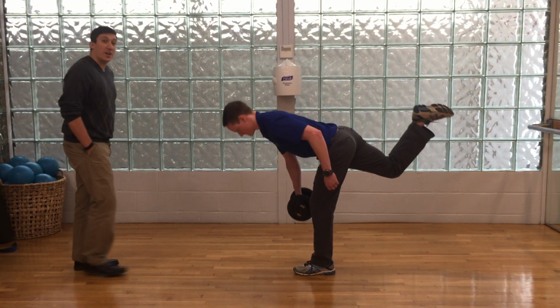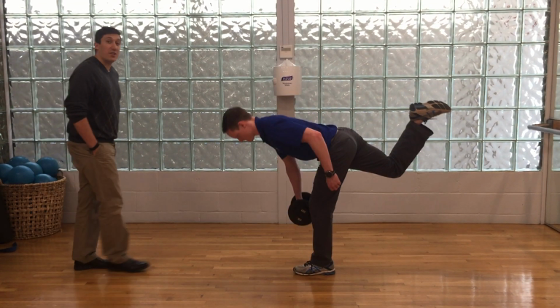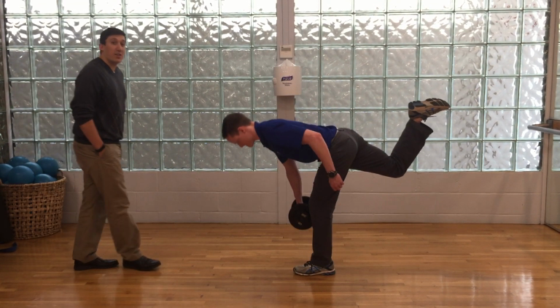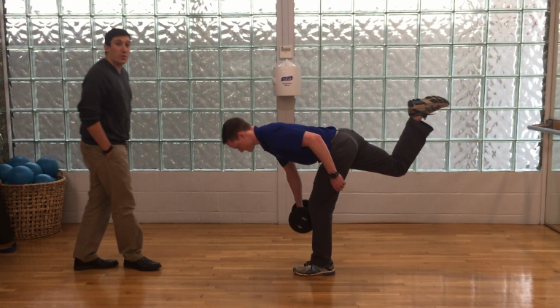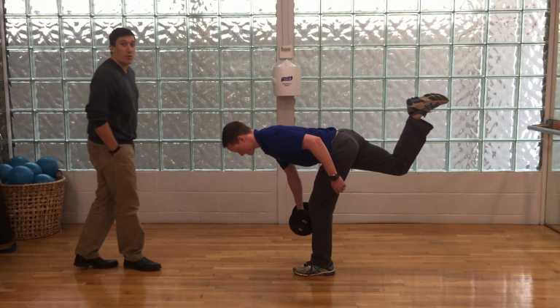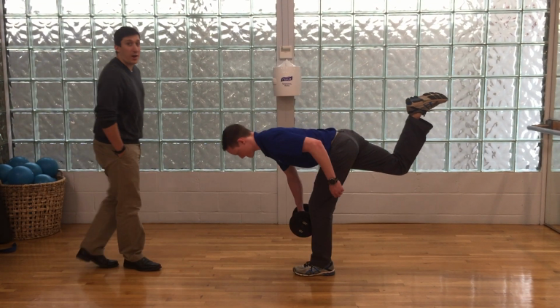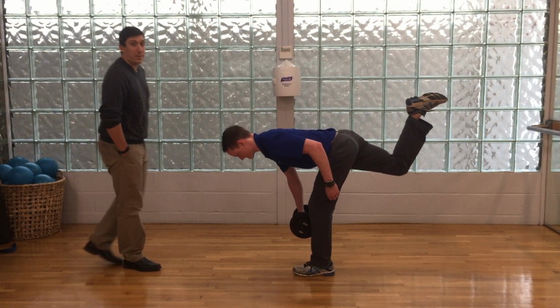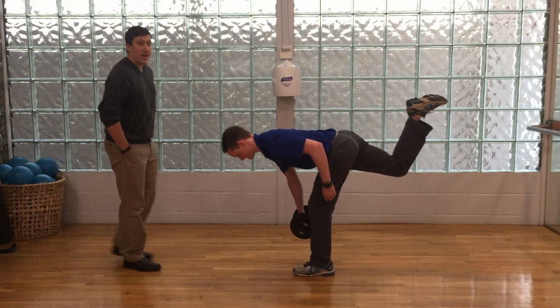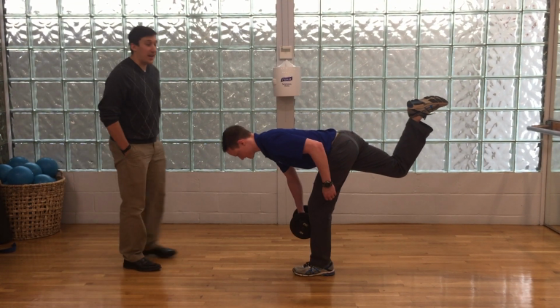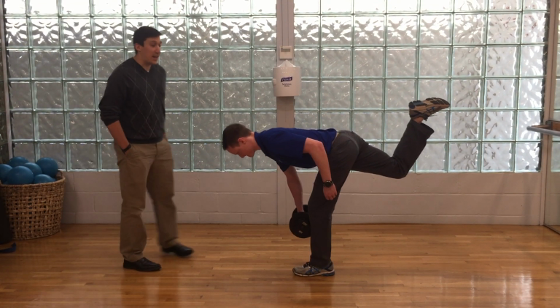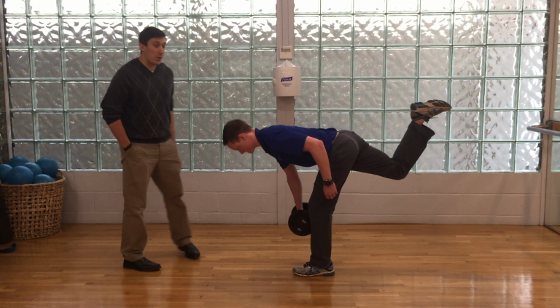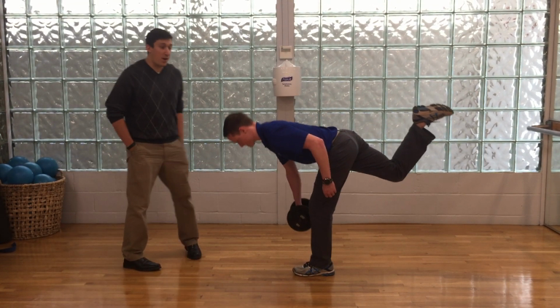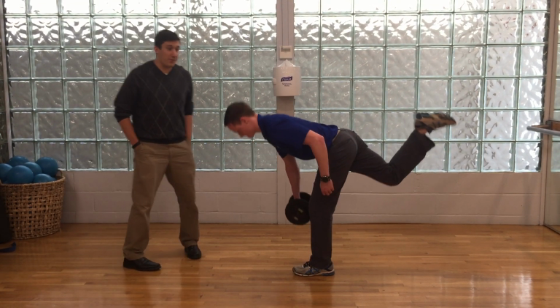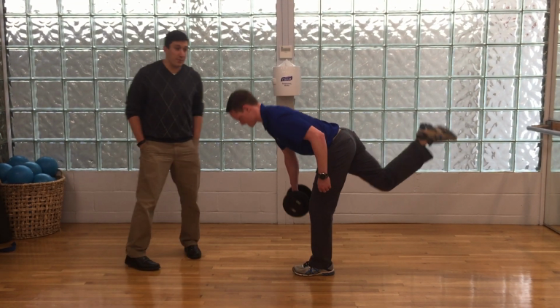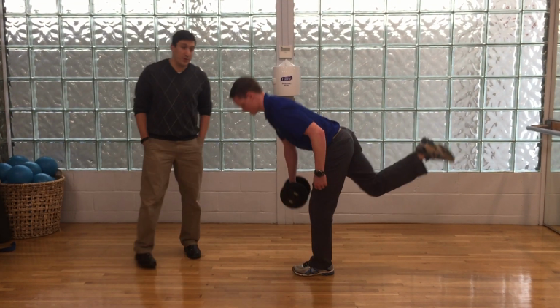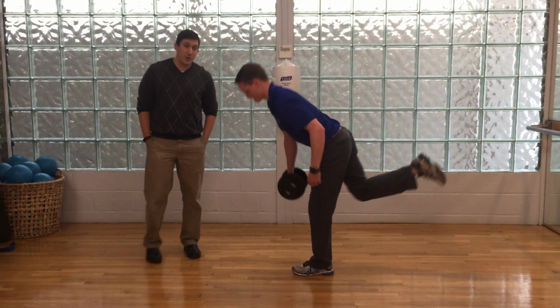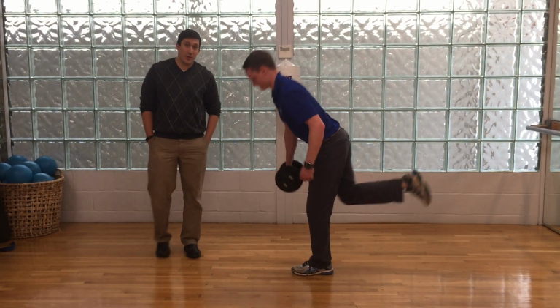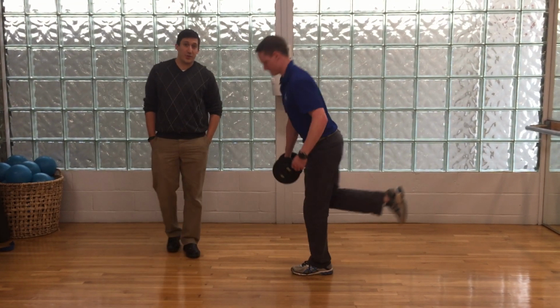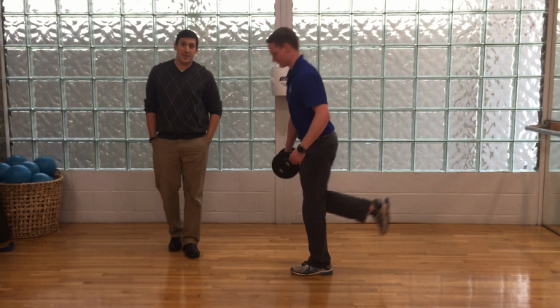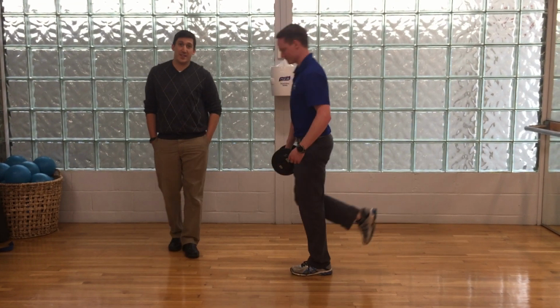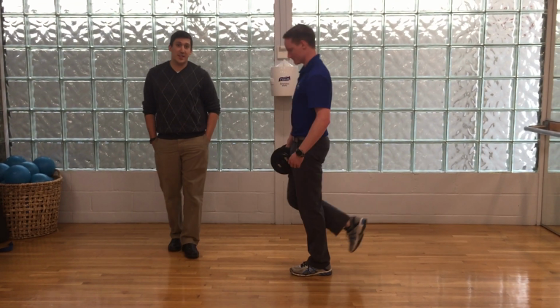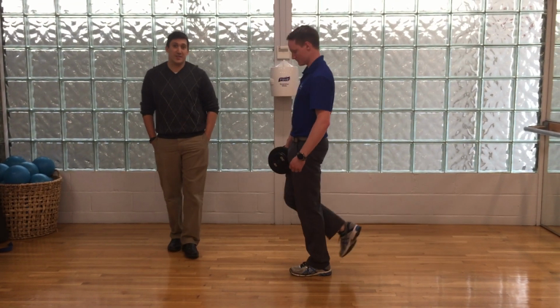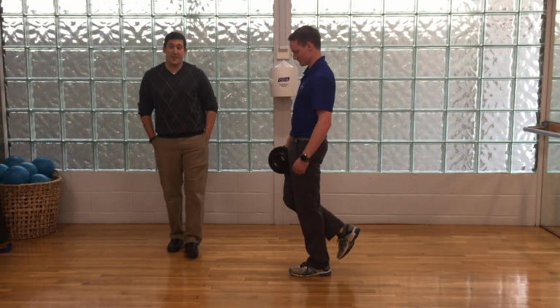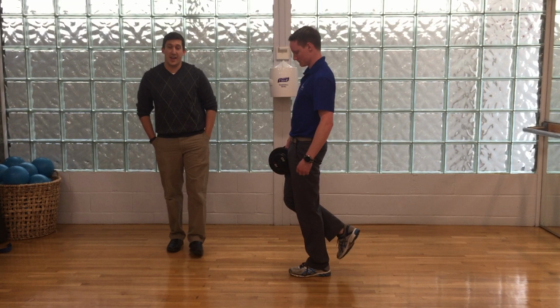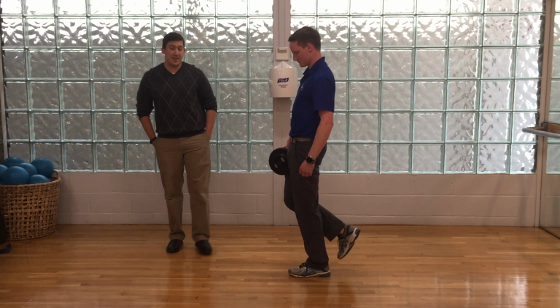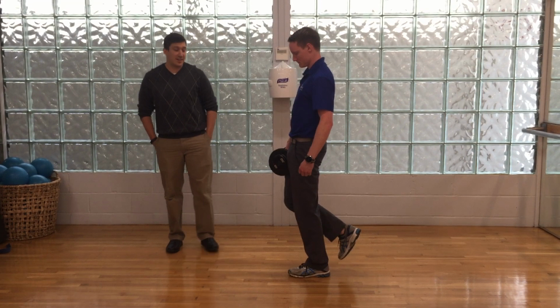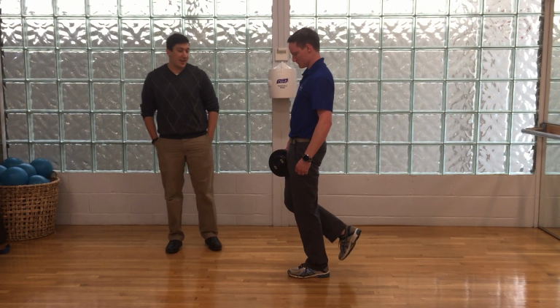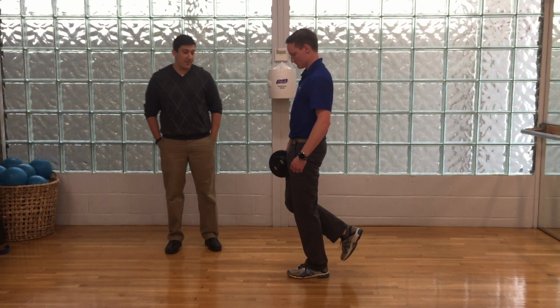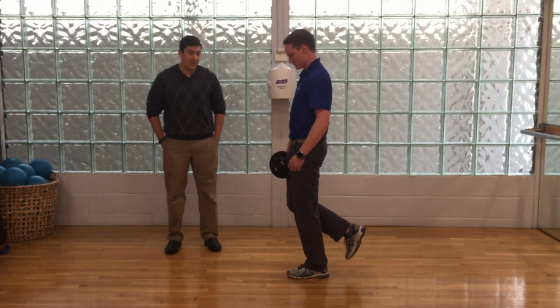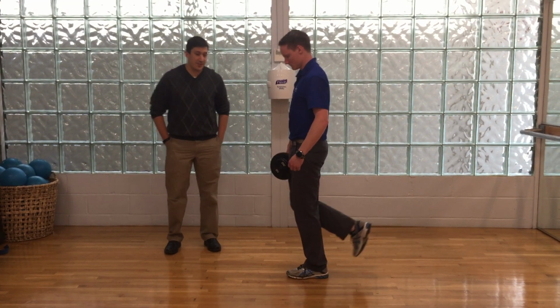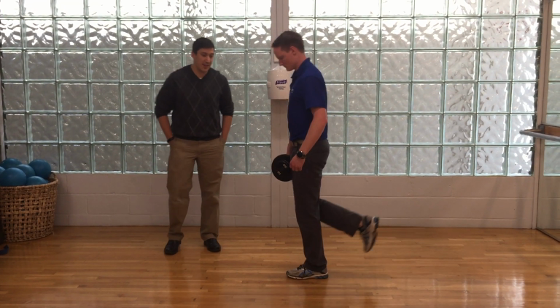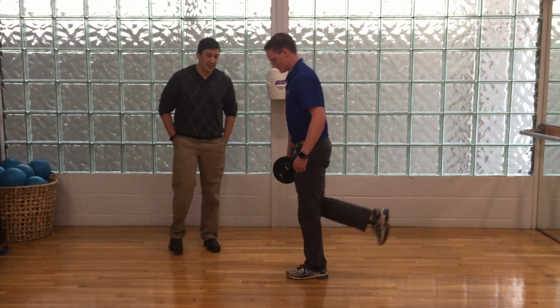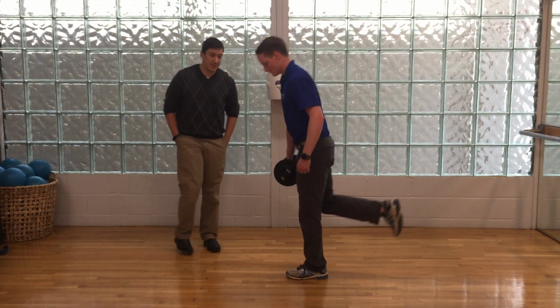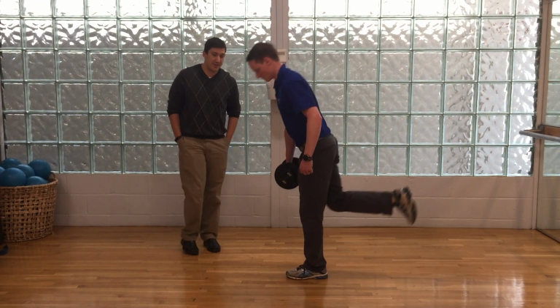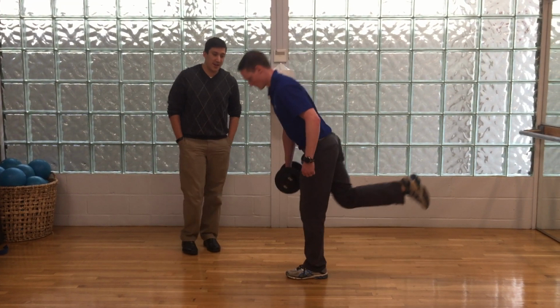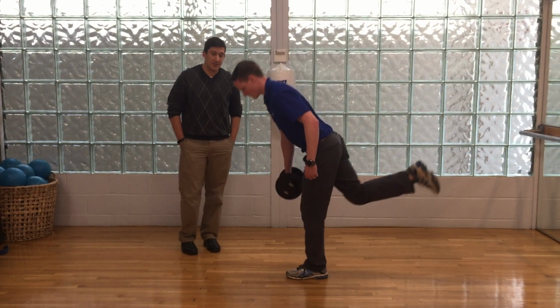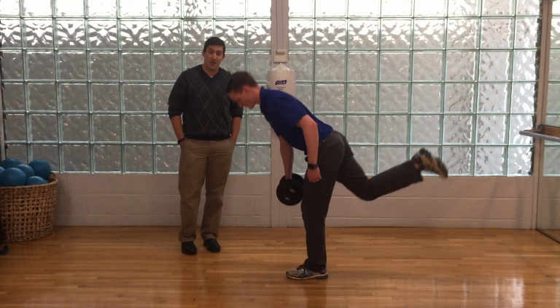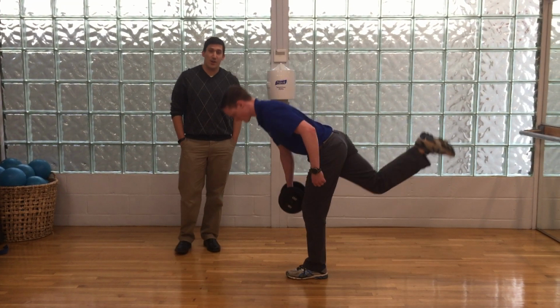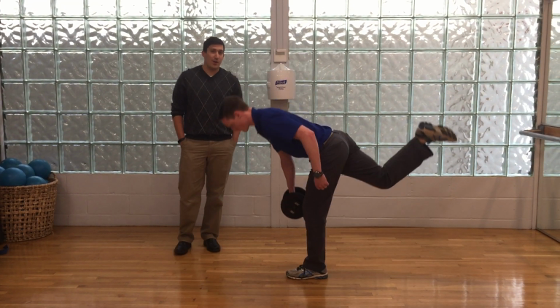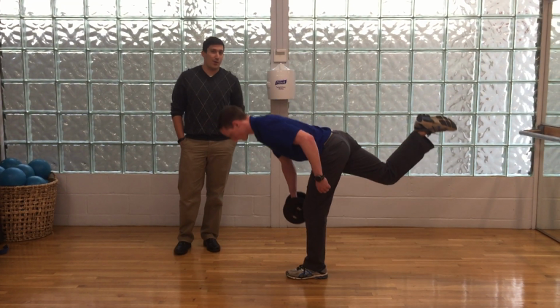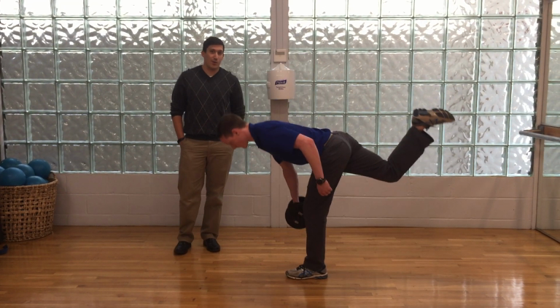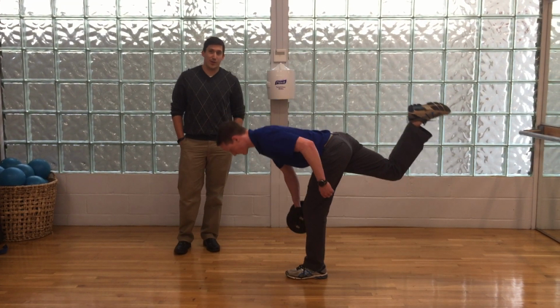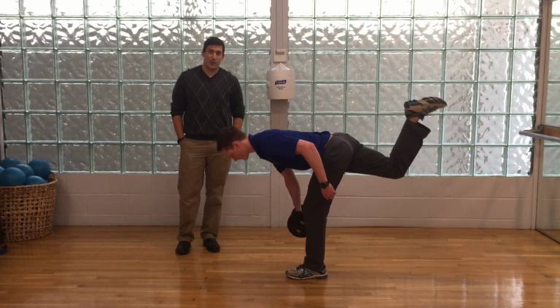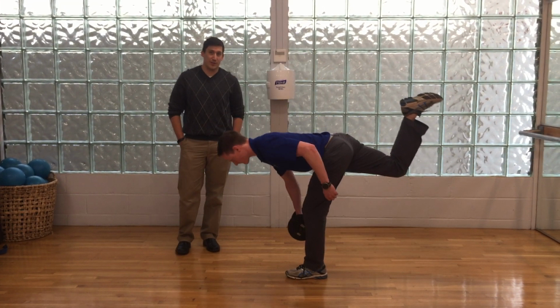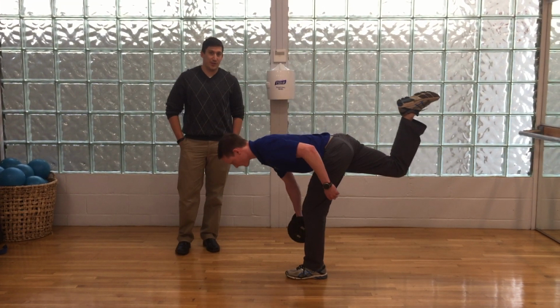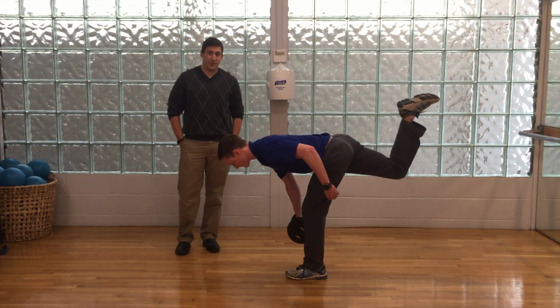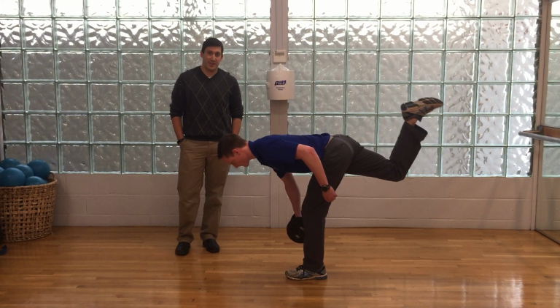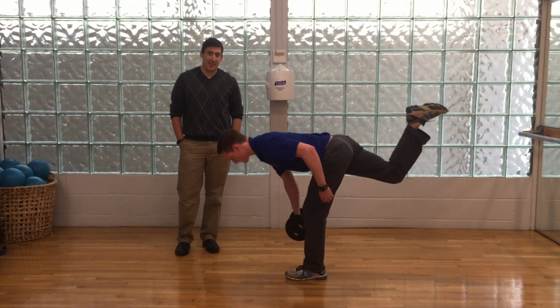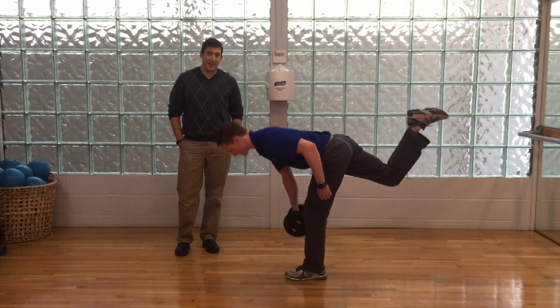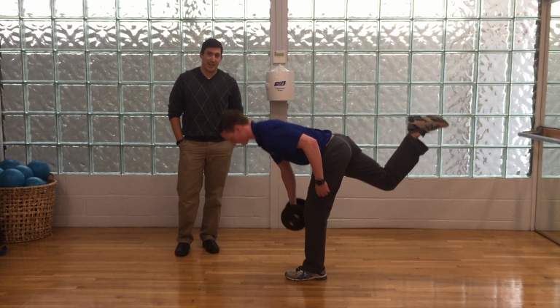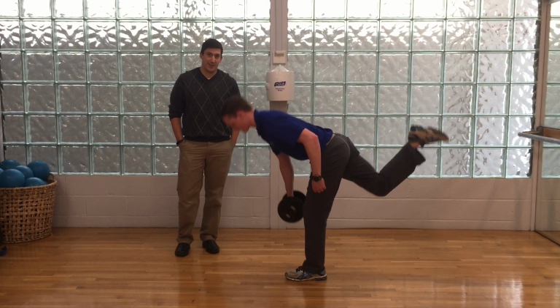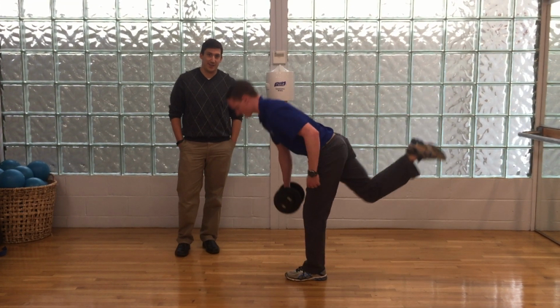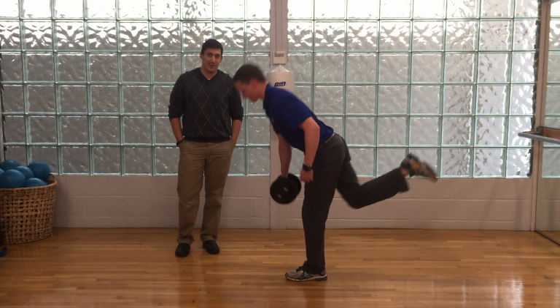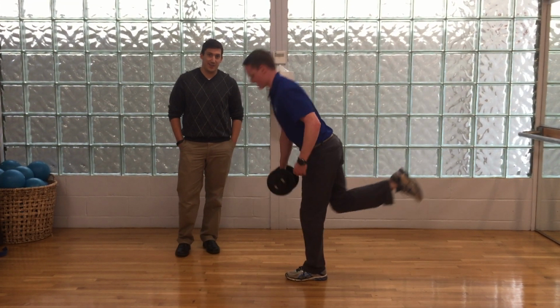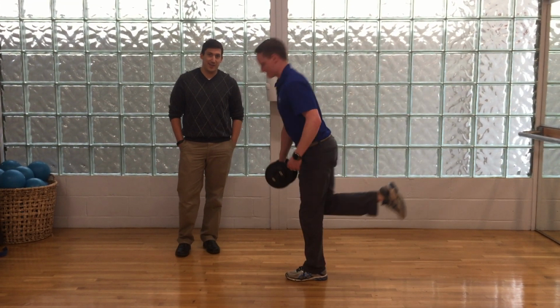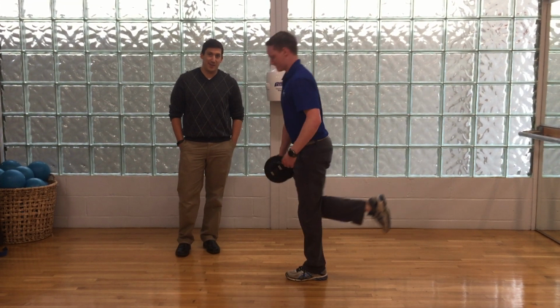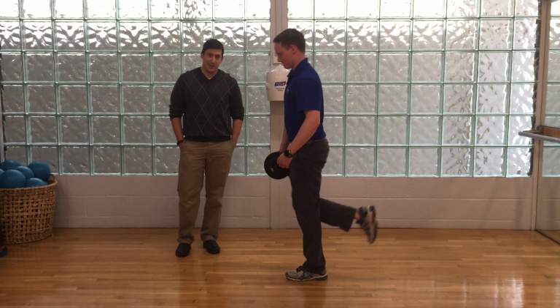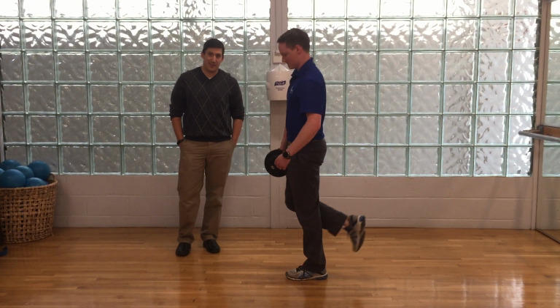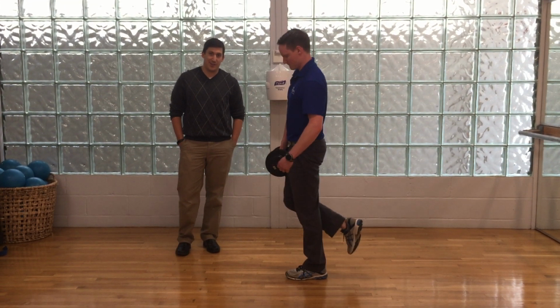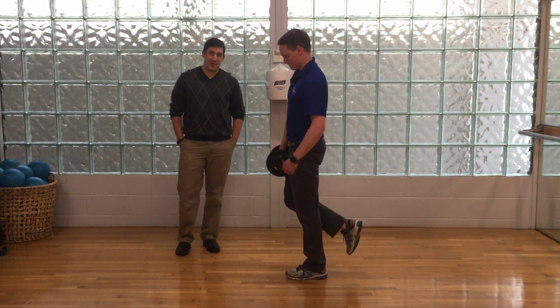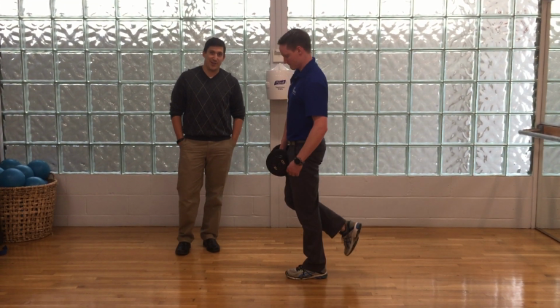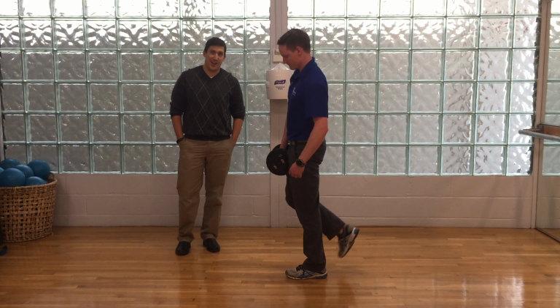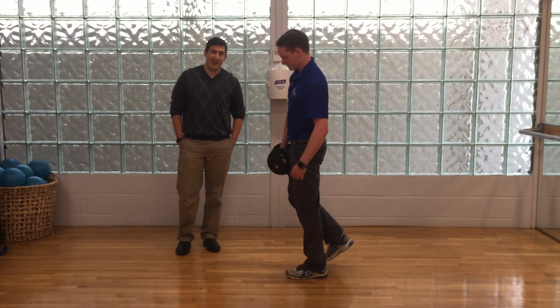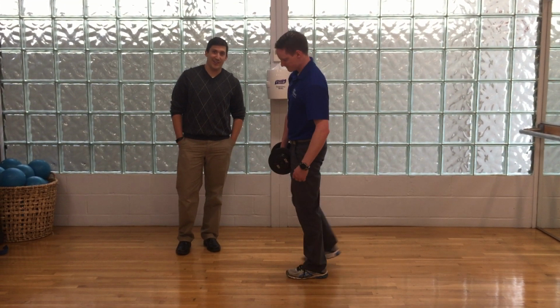Generally, we recommend anywhere from 2 to 3 sets of 8 to 10 for this exercise, or go until fatigue gets you. That's all for now.